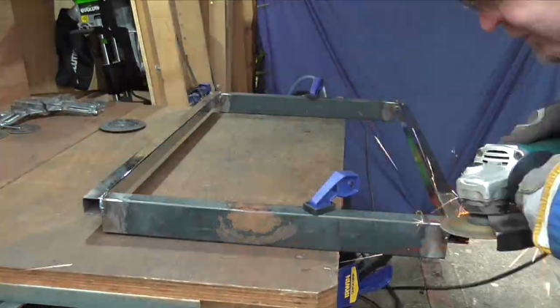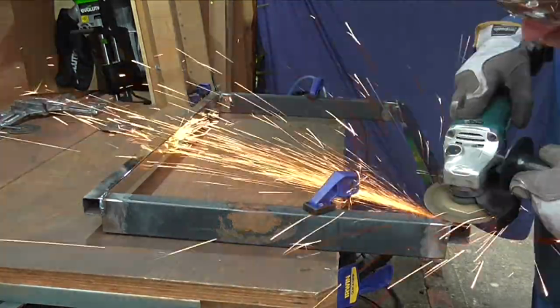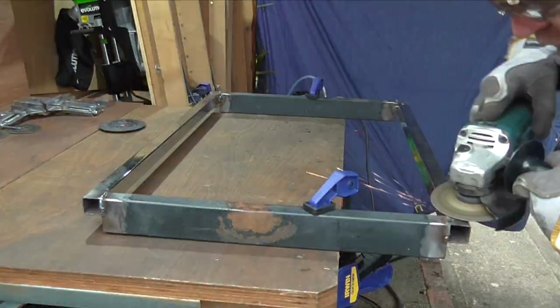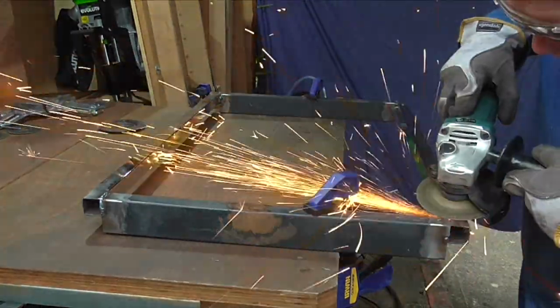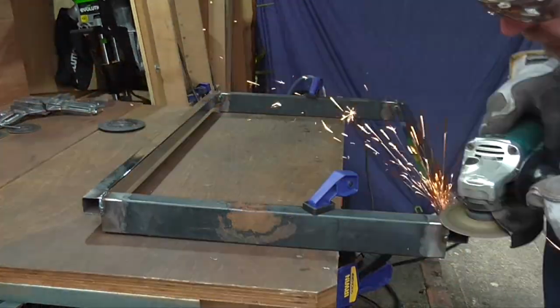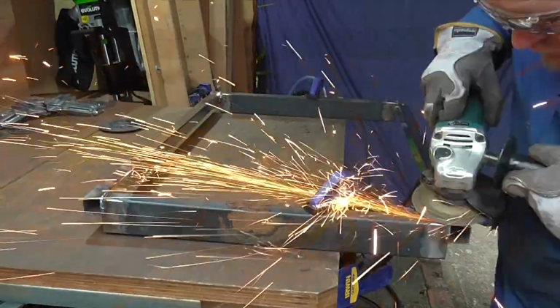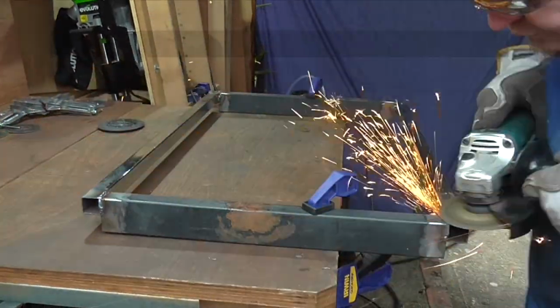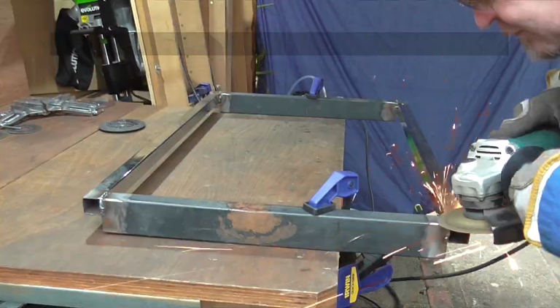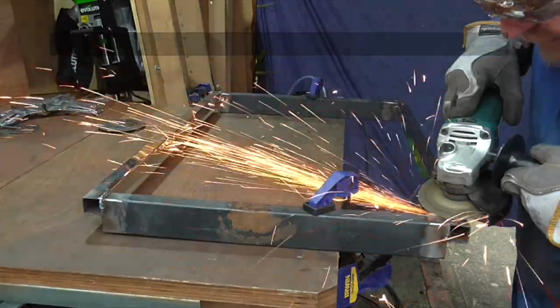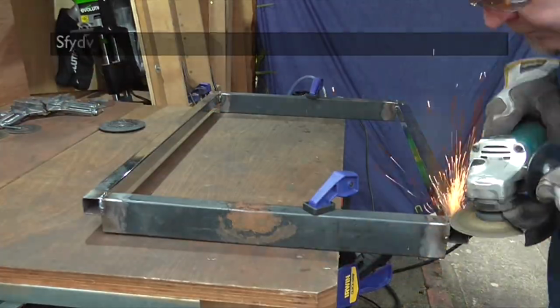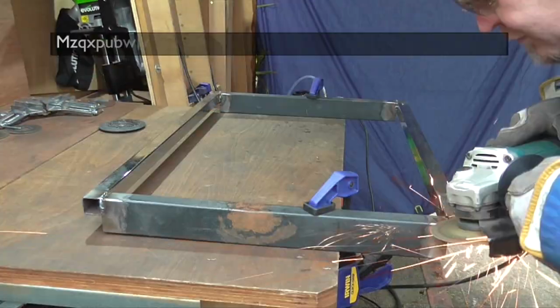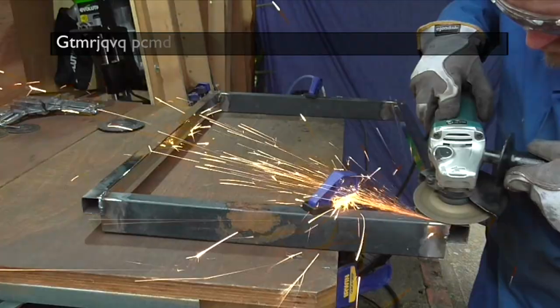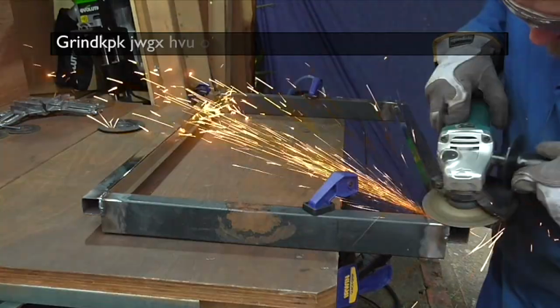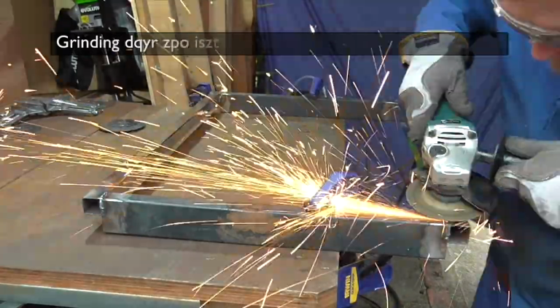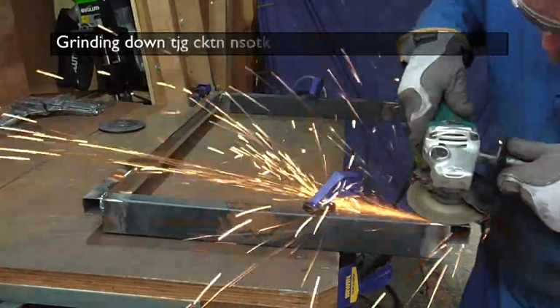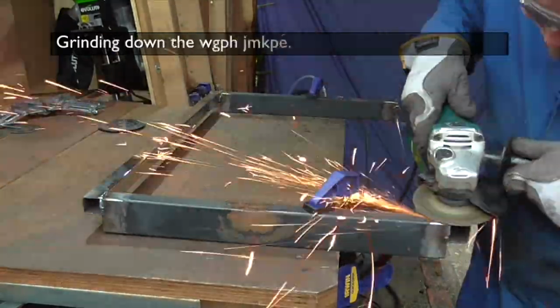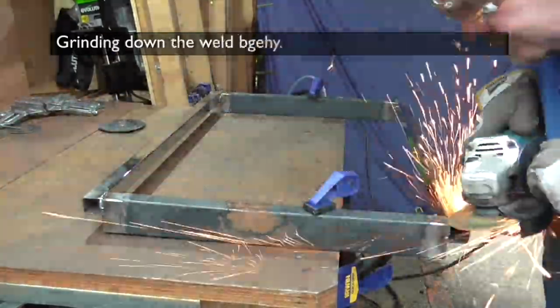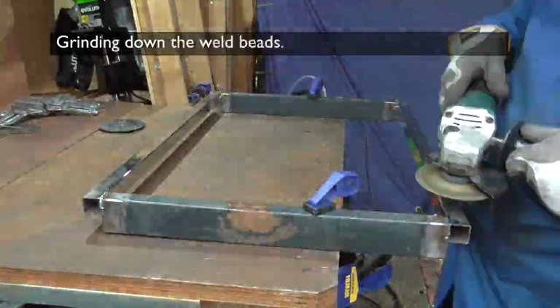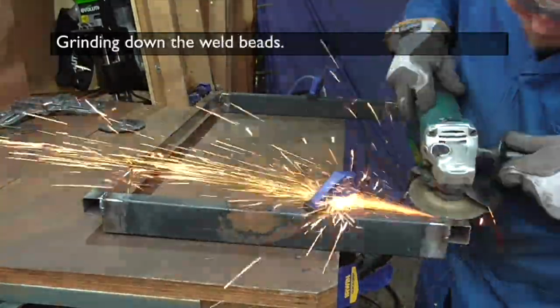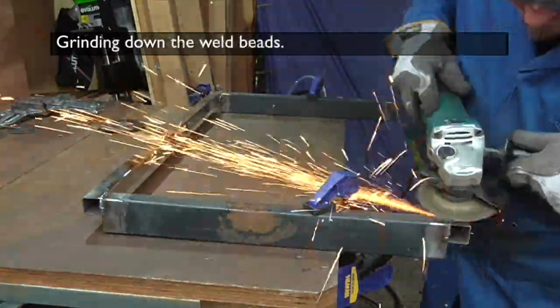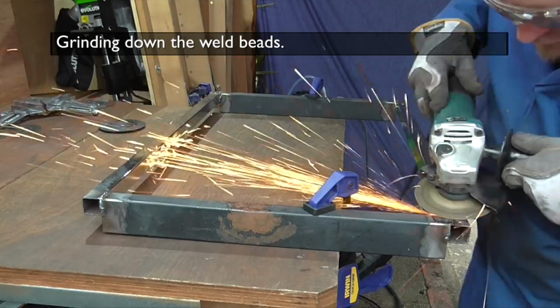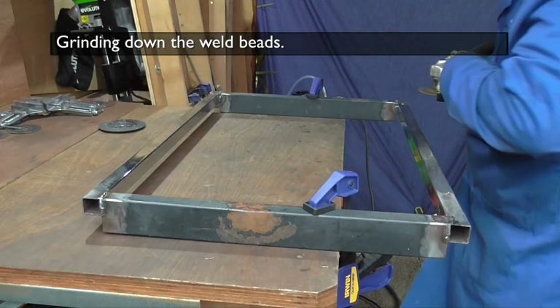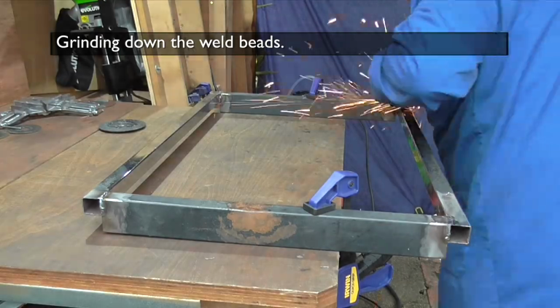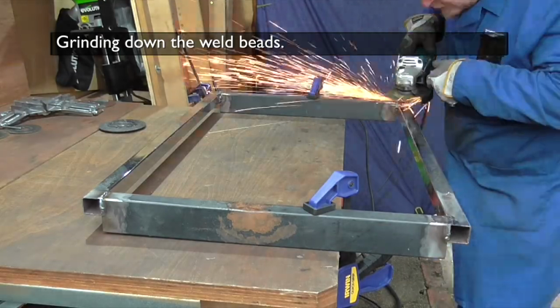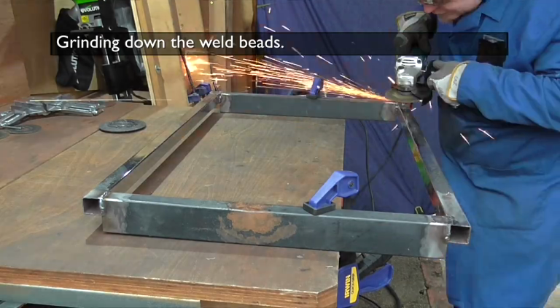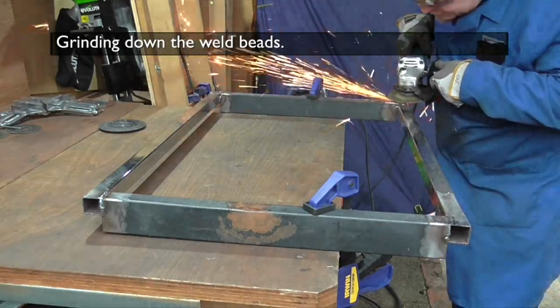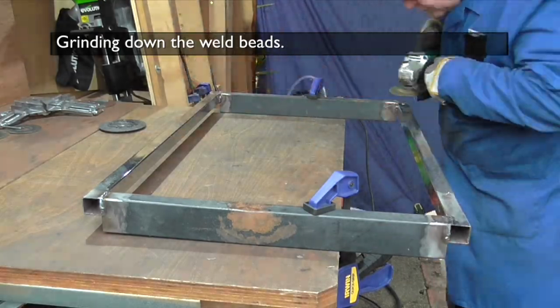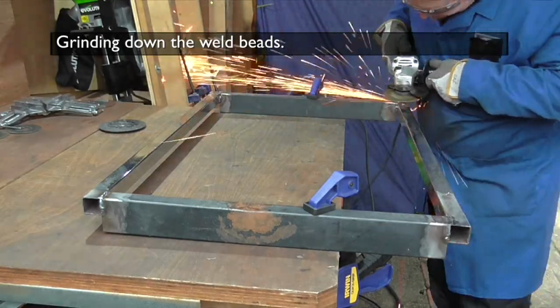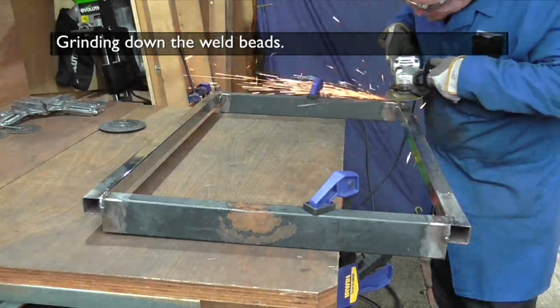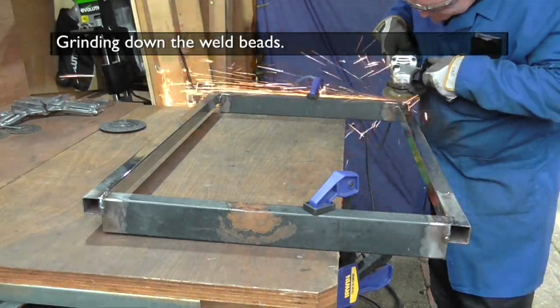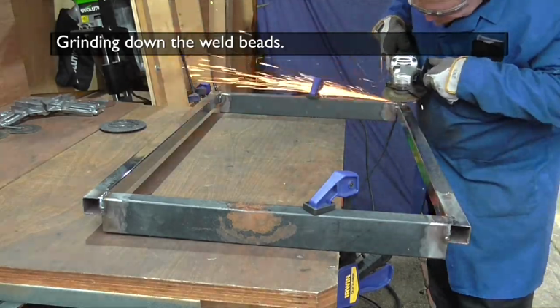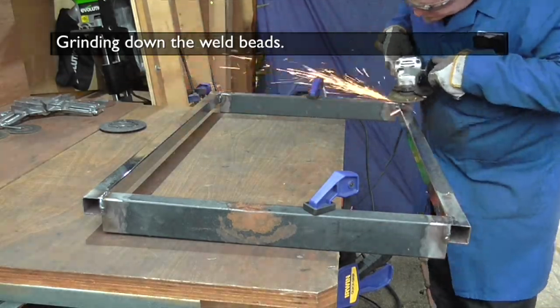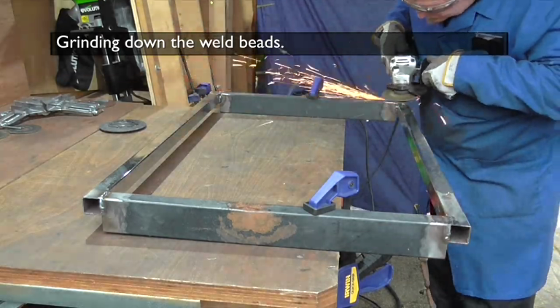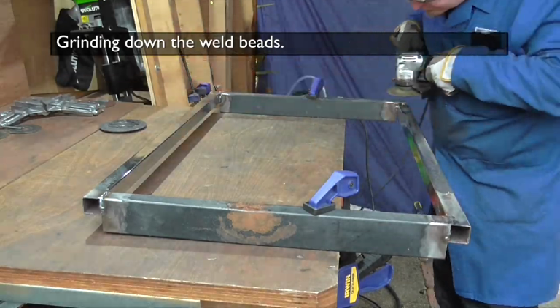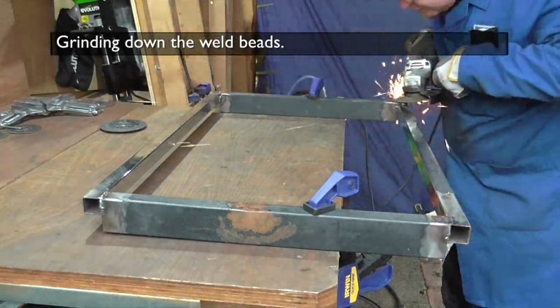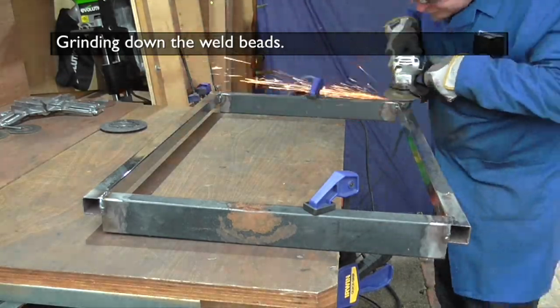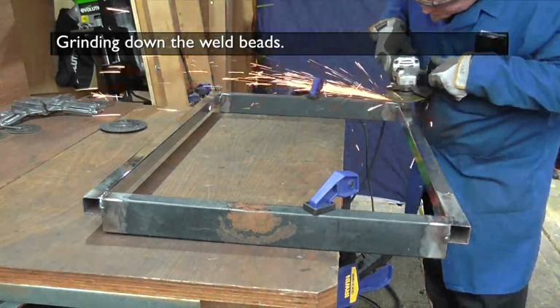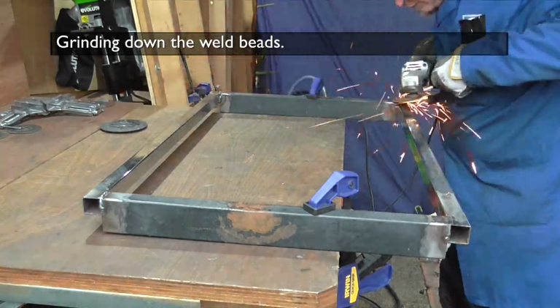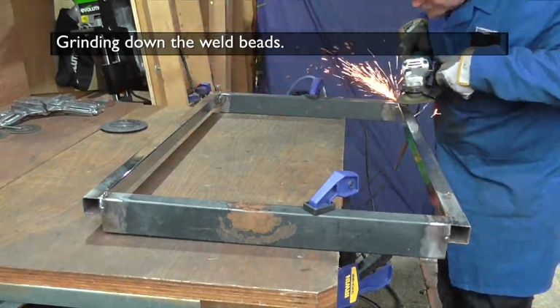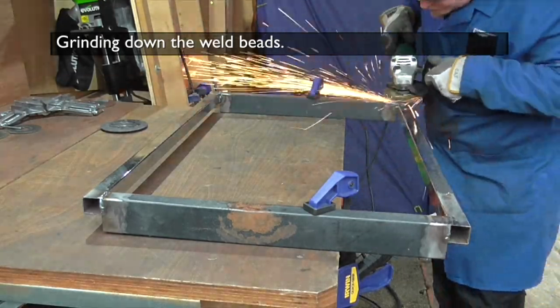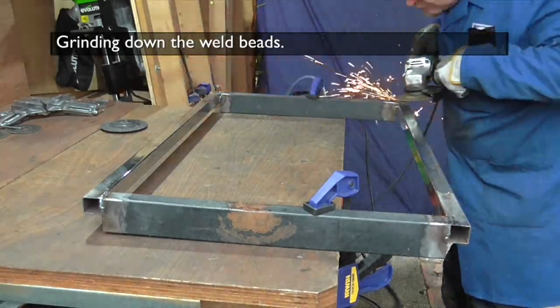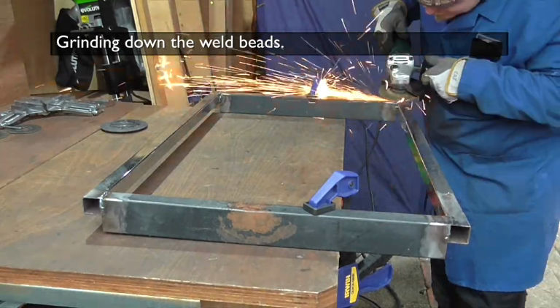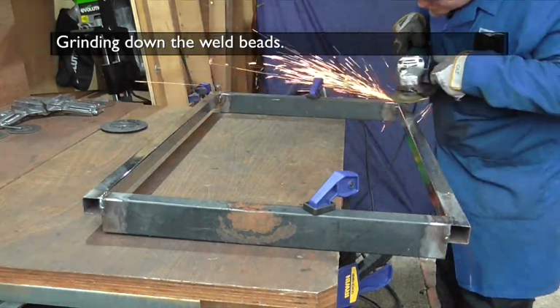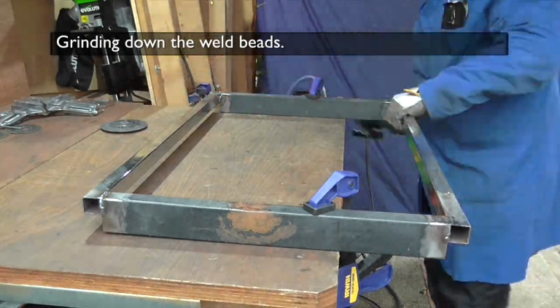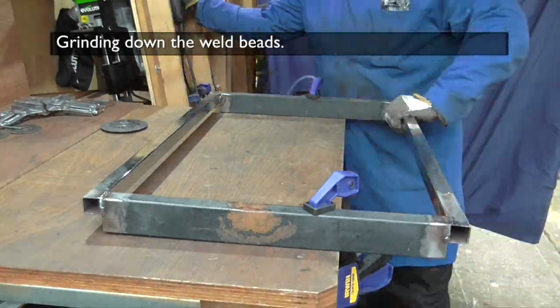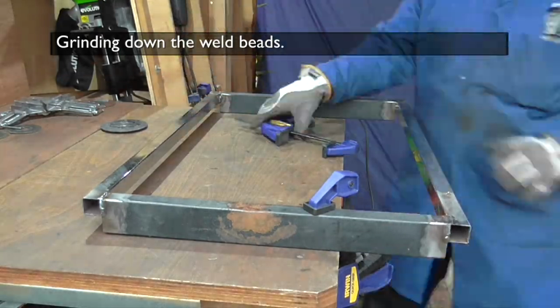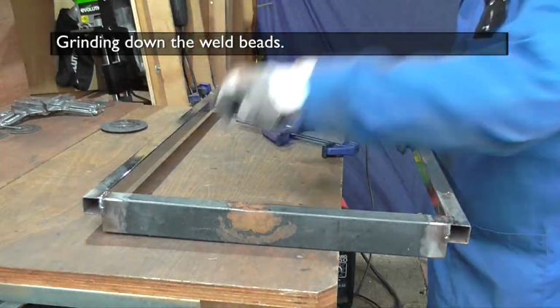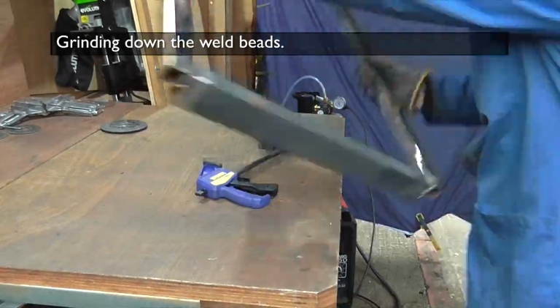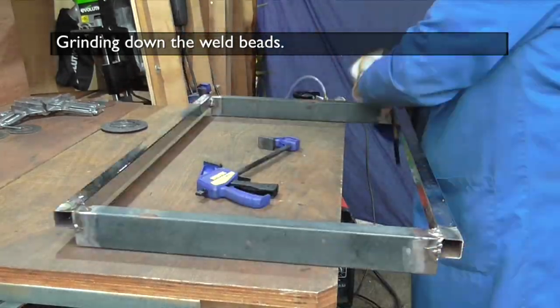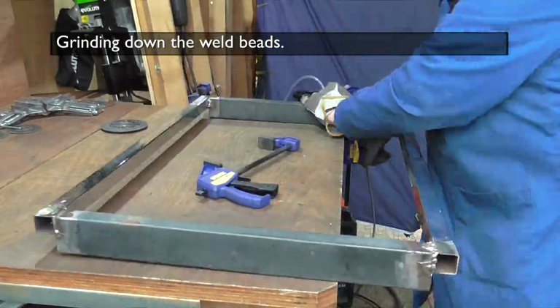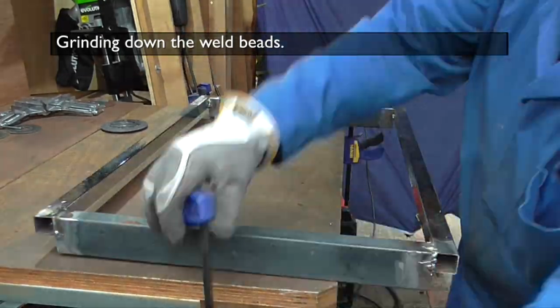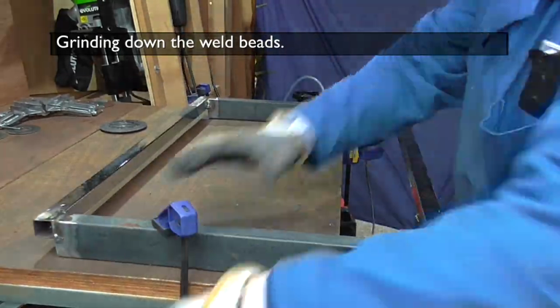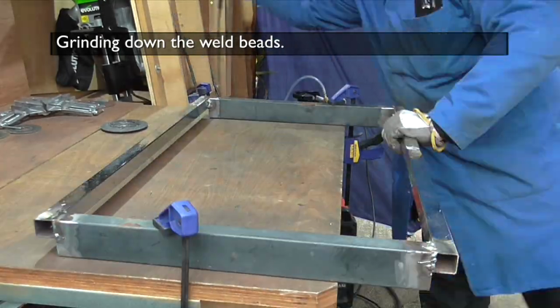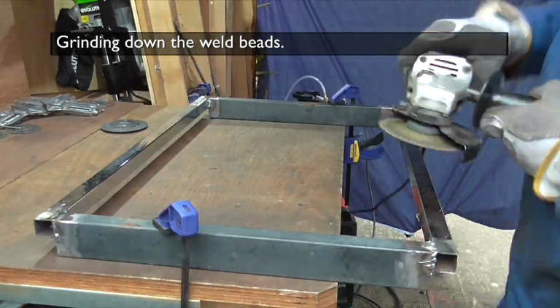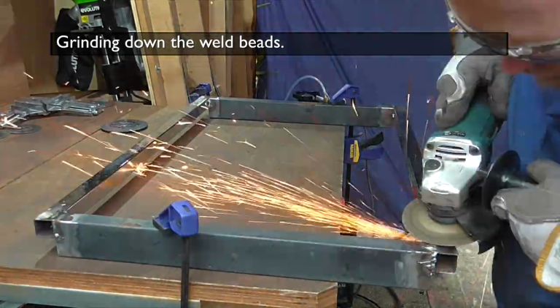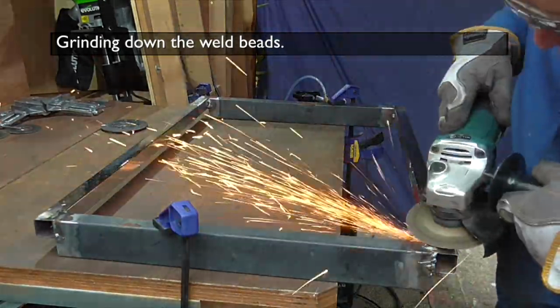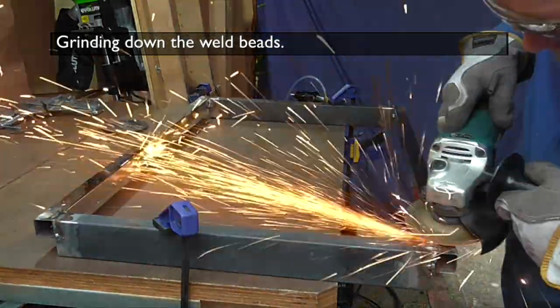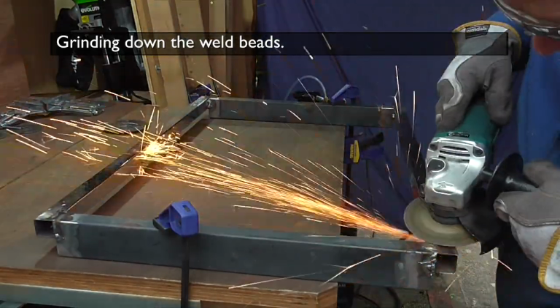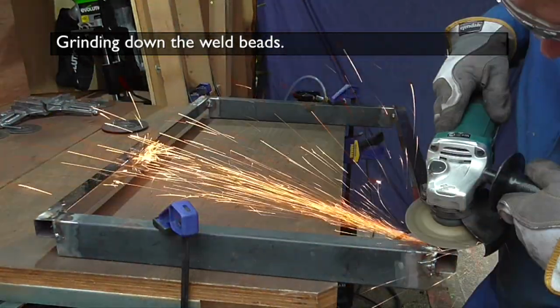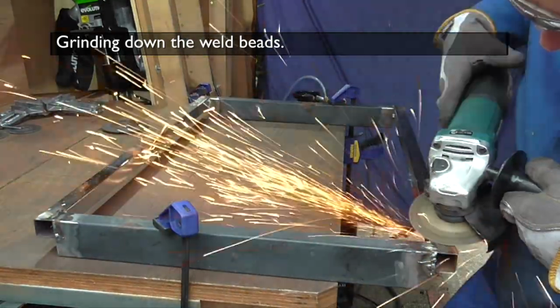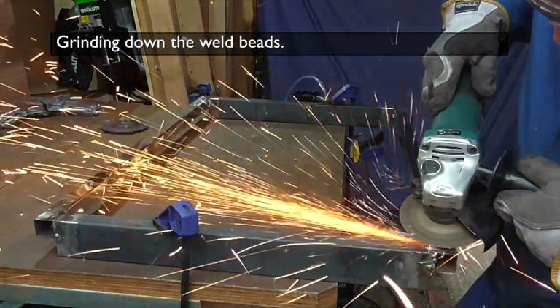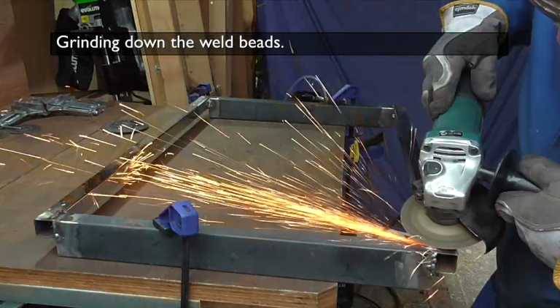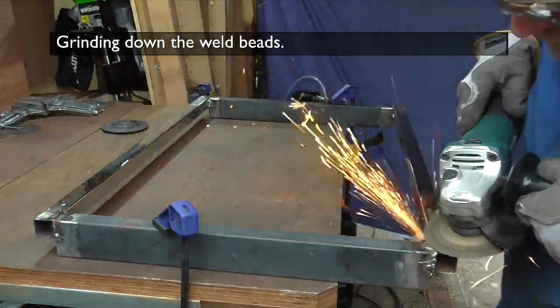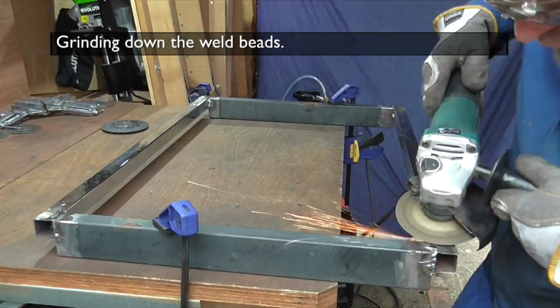MIG welds need a little bit of dressing up, unlike TIG welds. So here I go at it with the angle grinder.